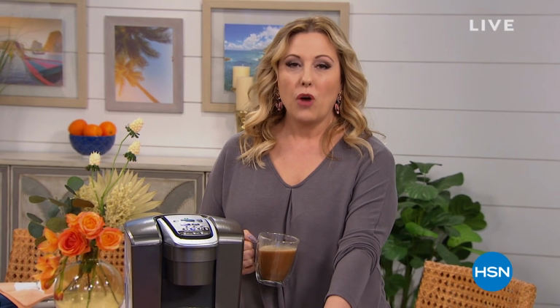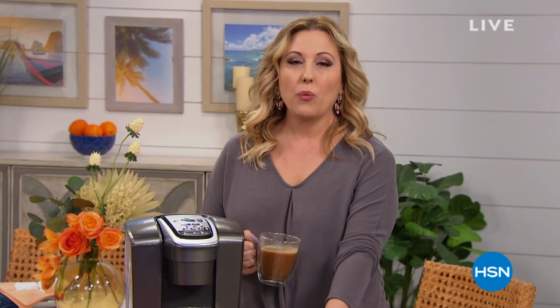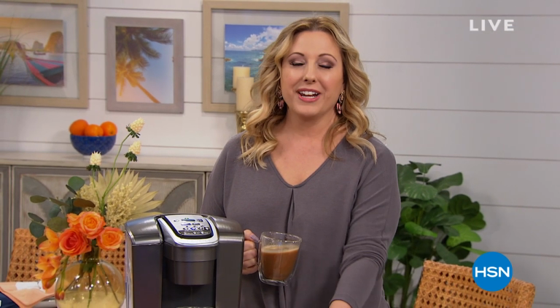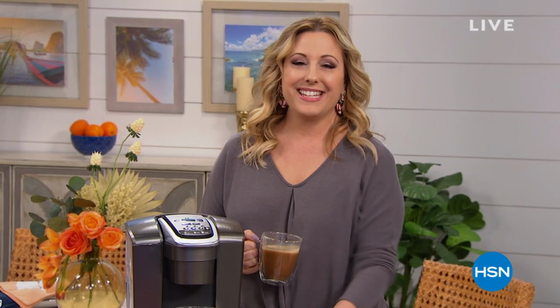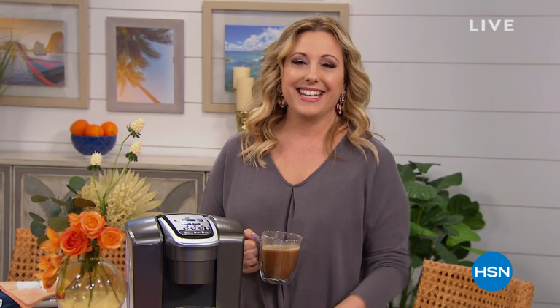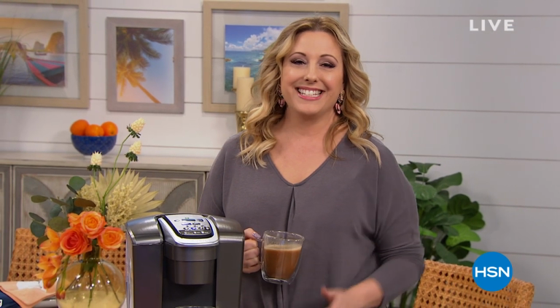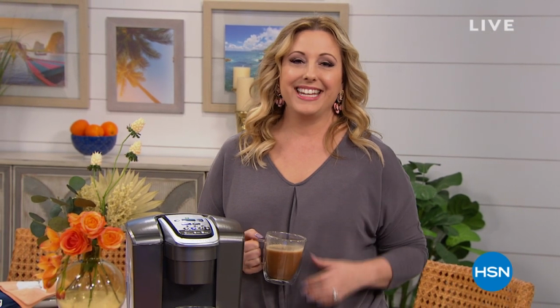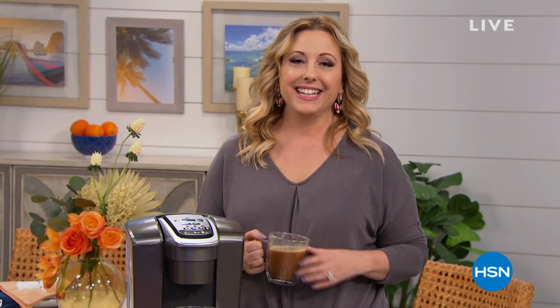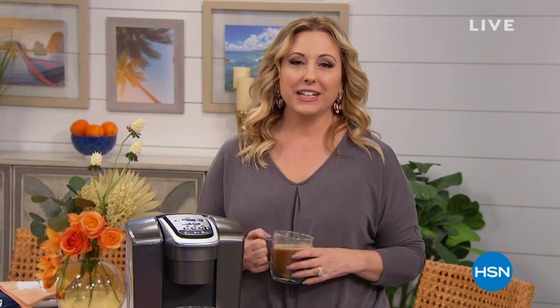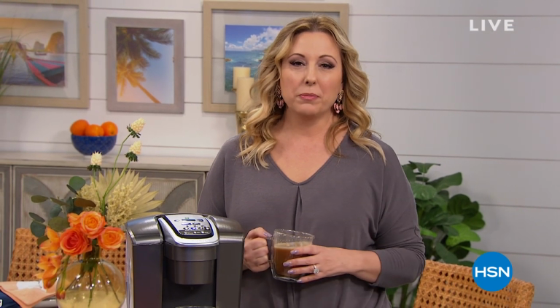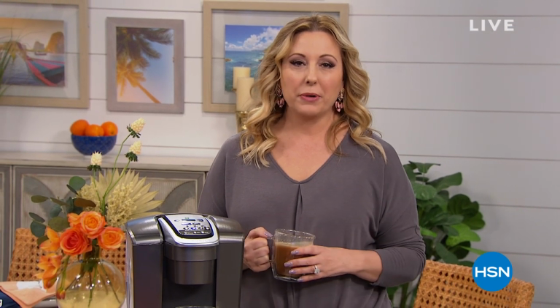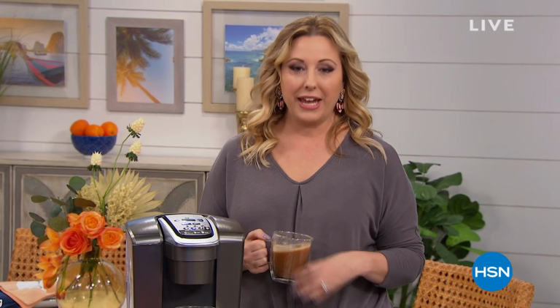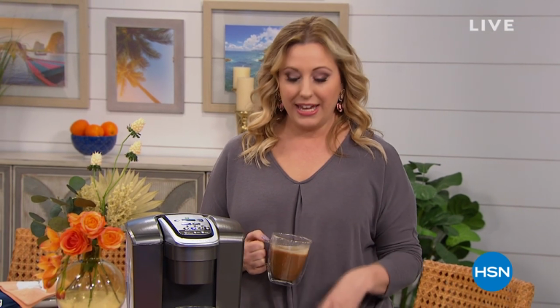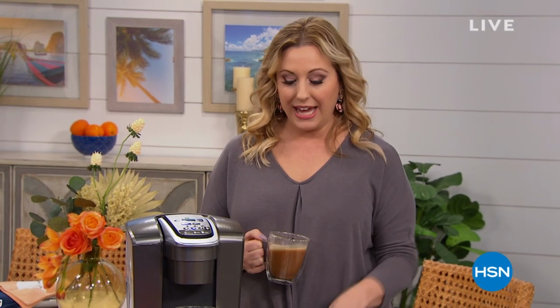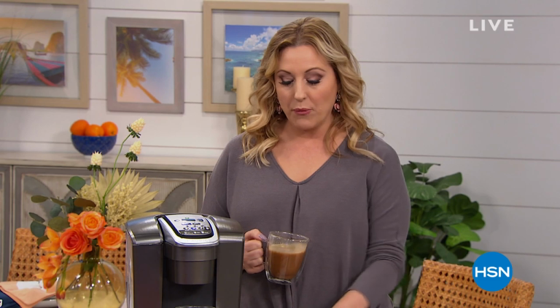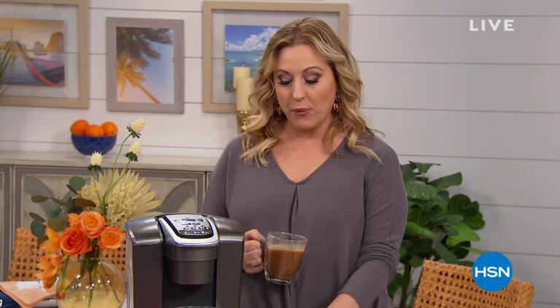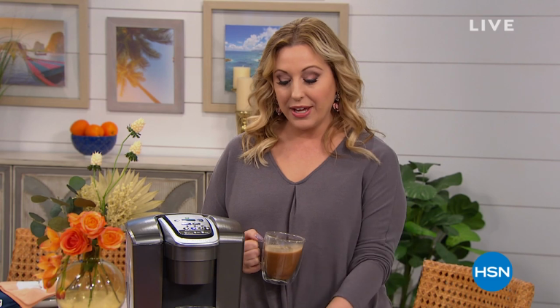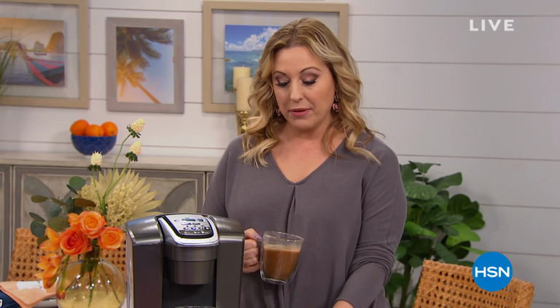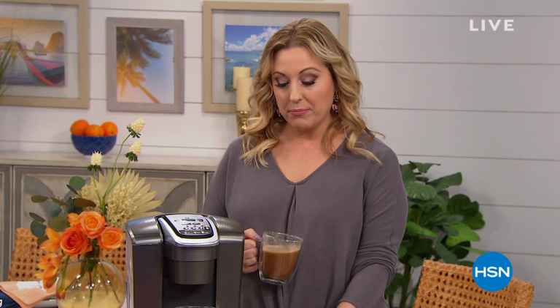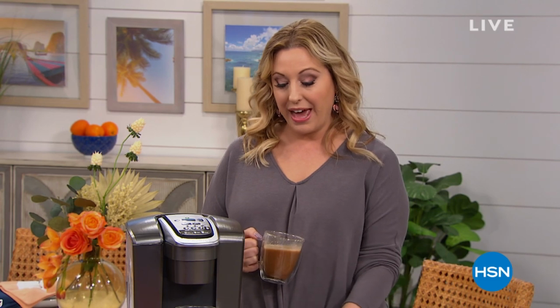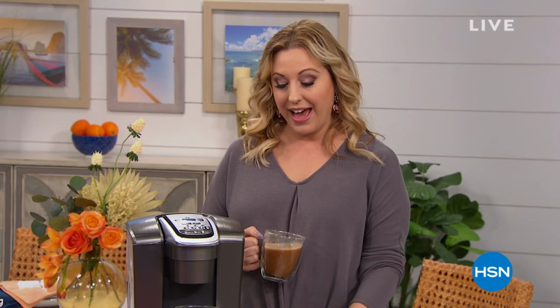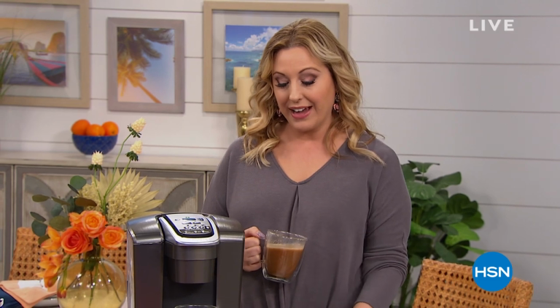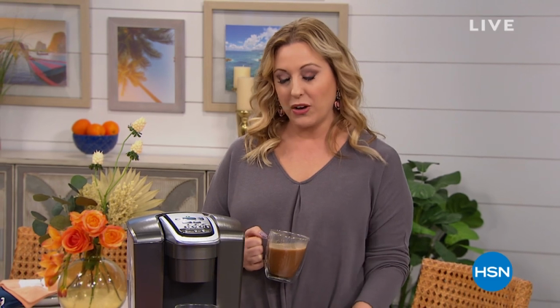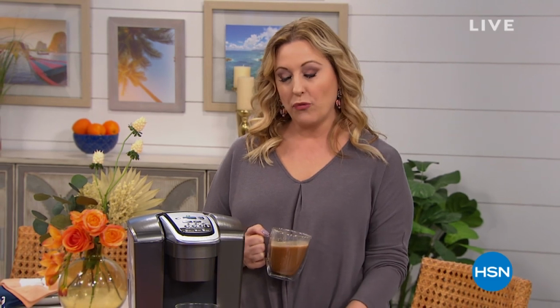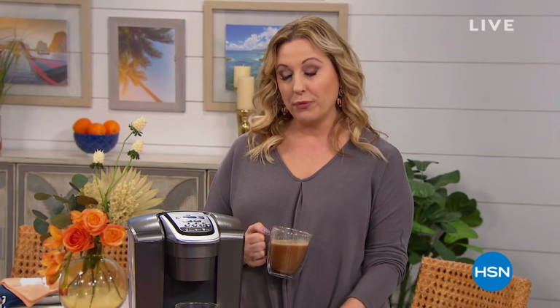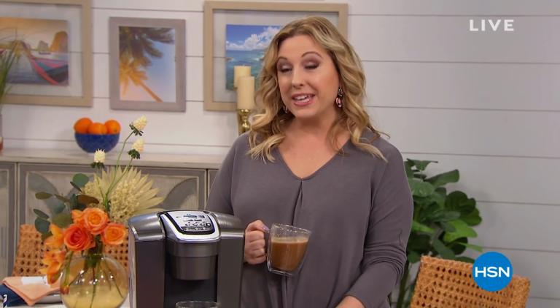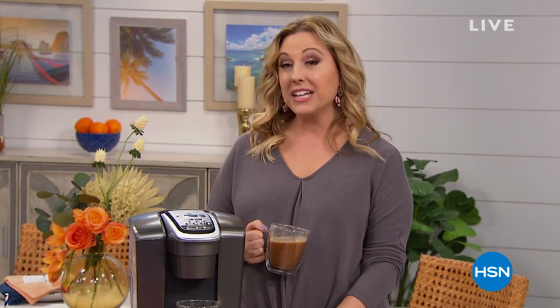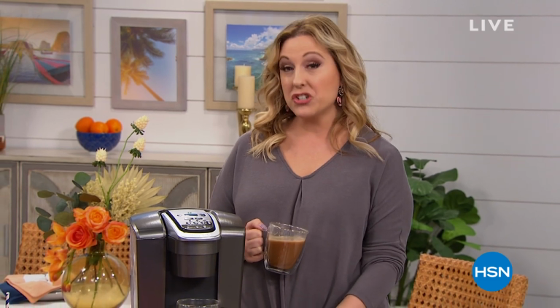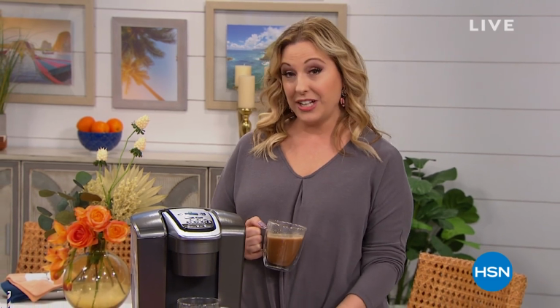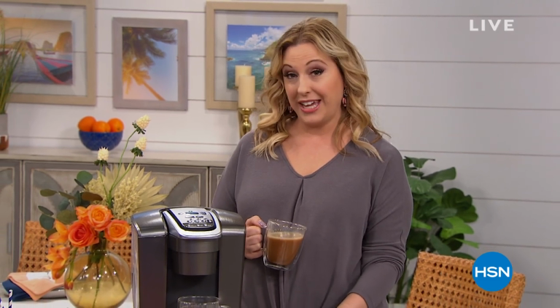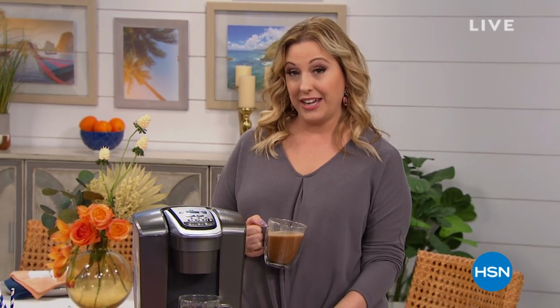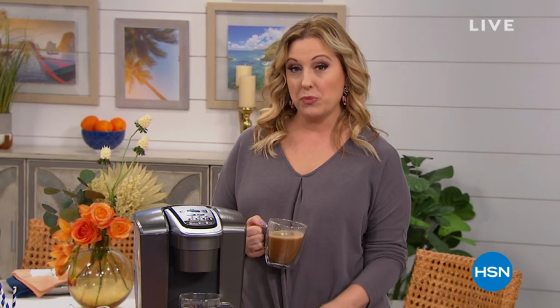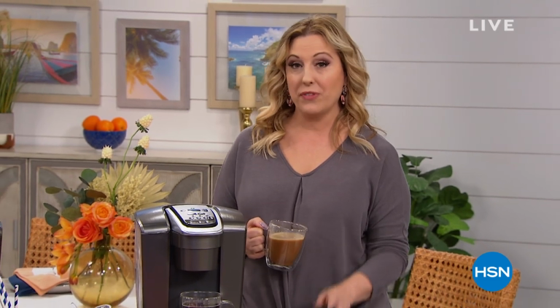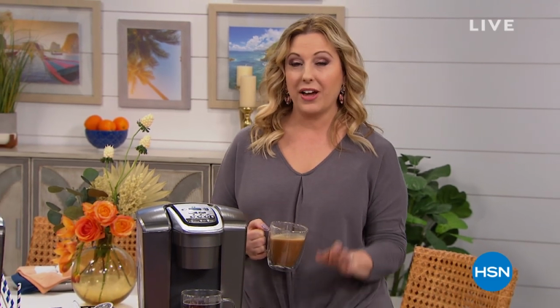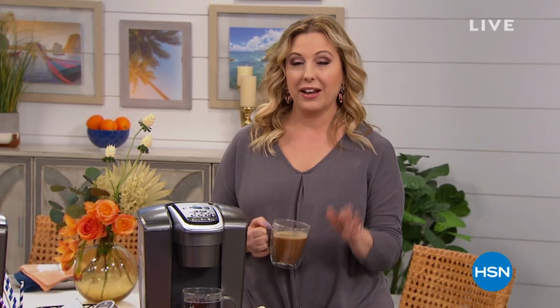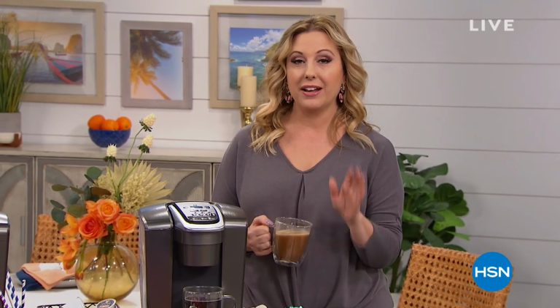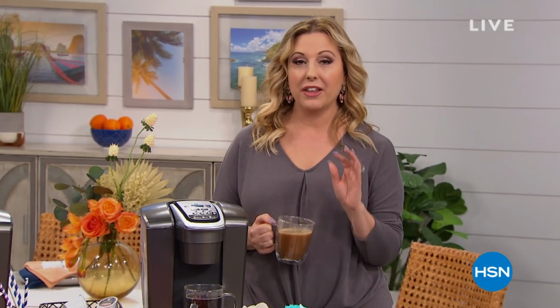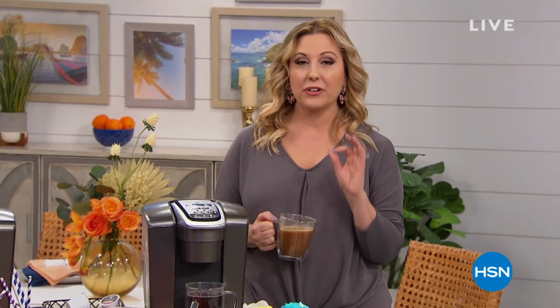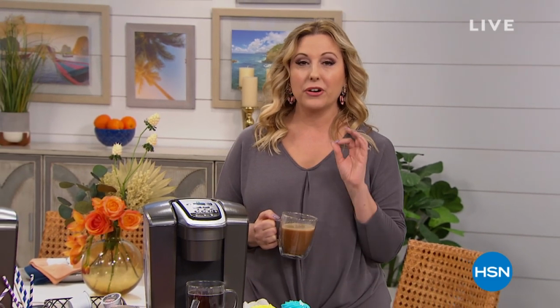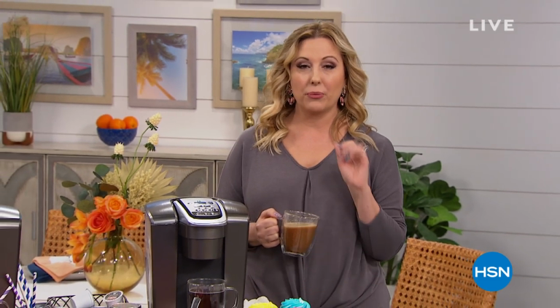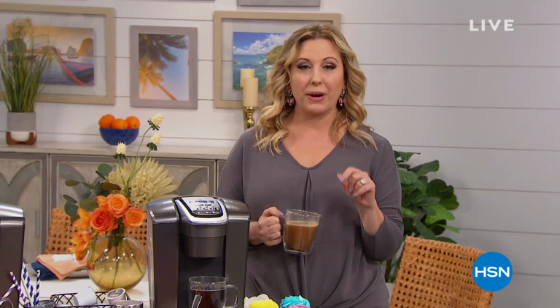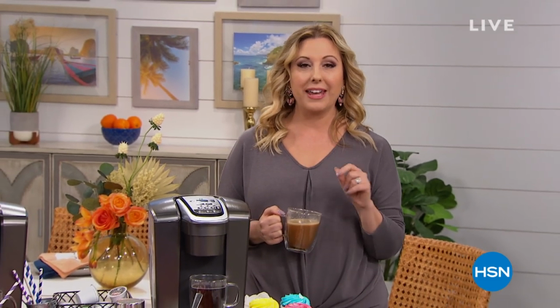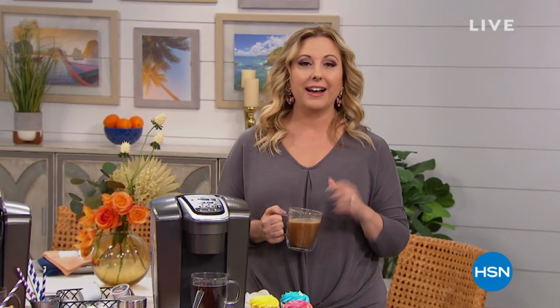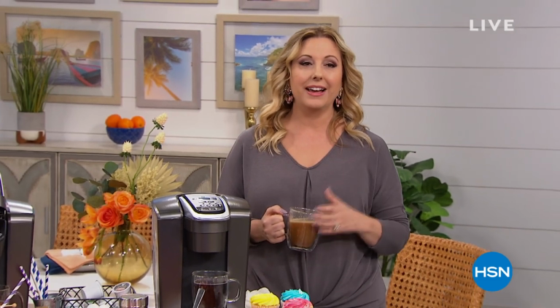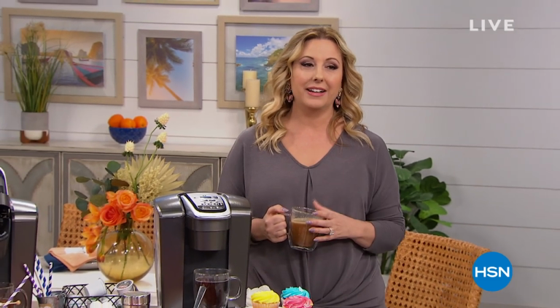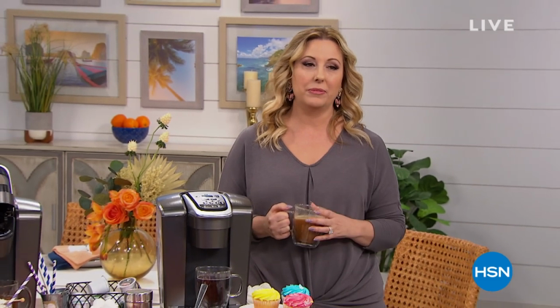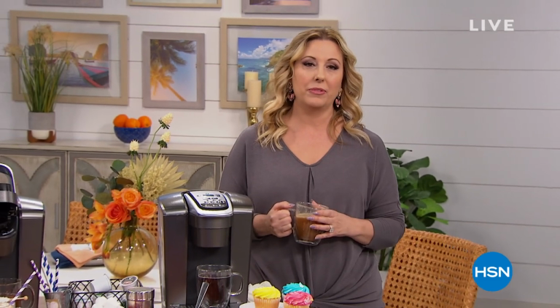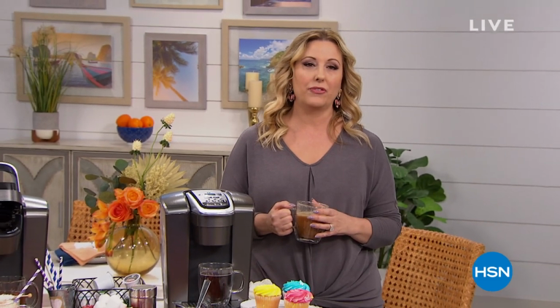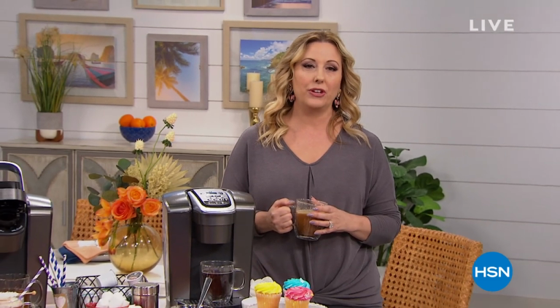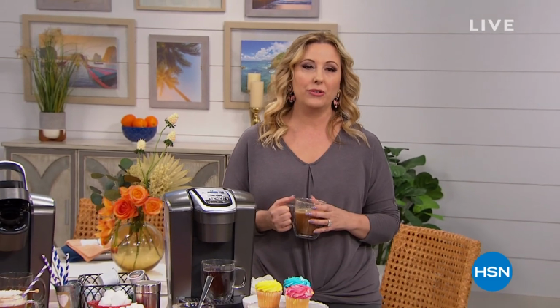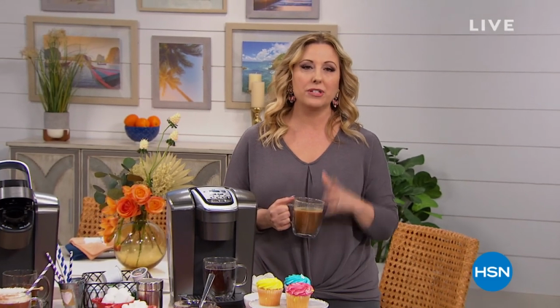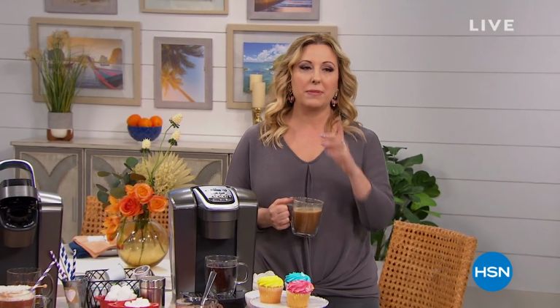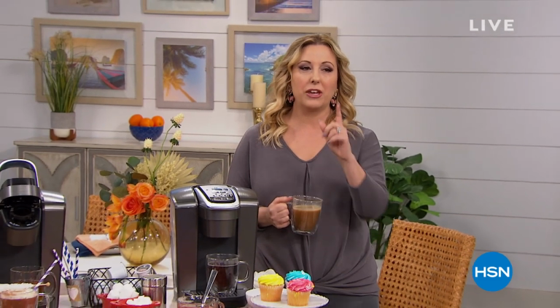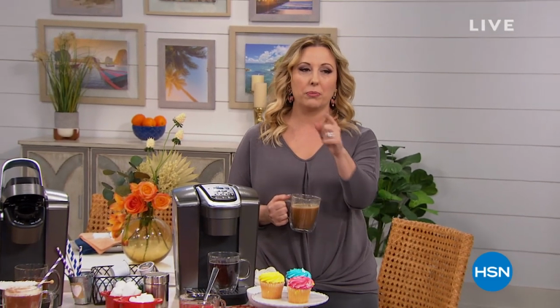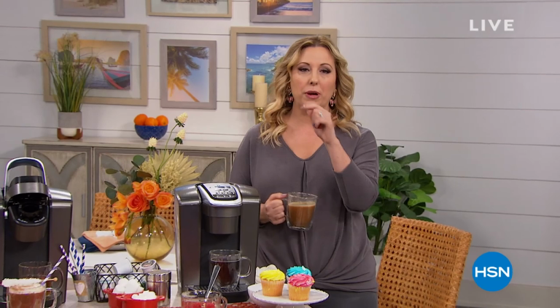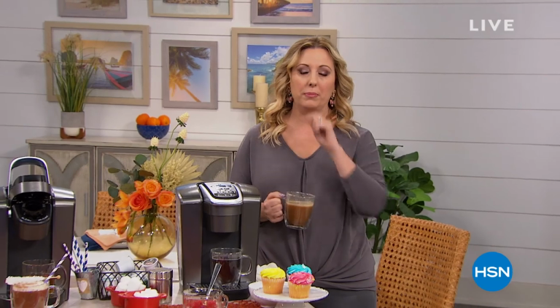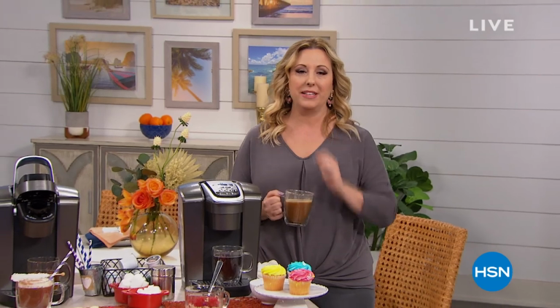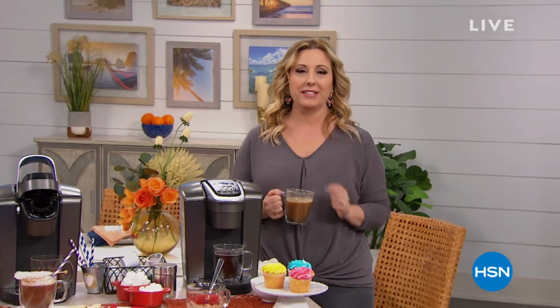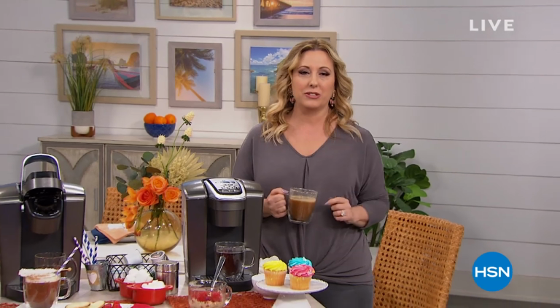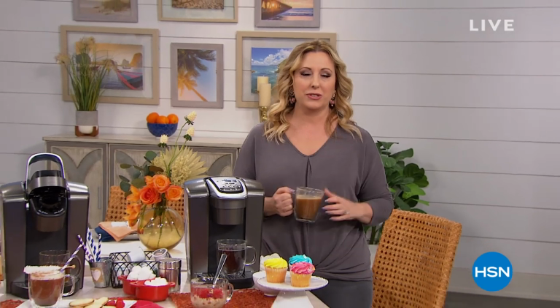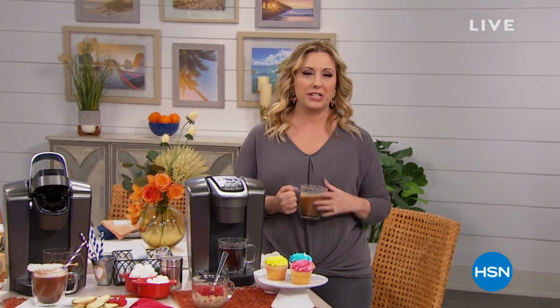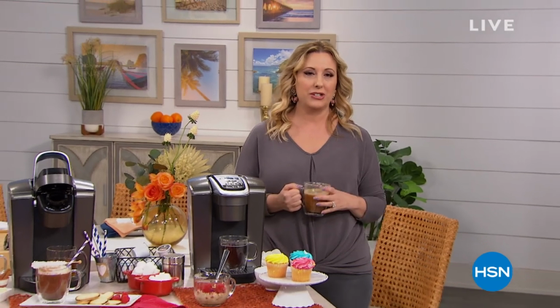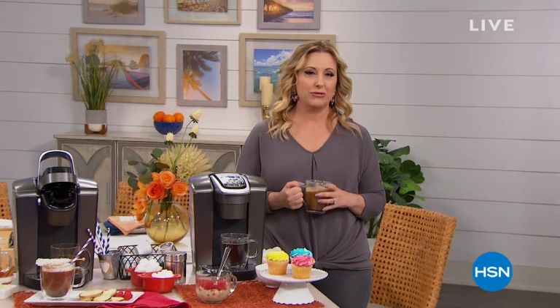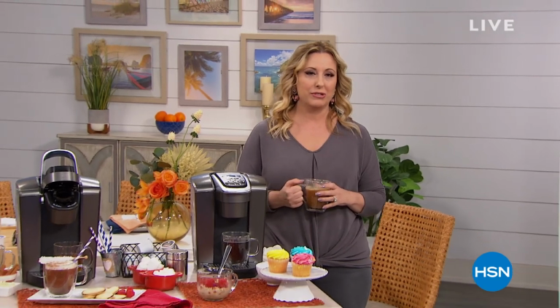We're going to take a quick break, and when we come back from KitchenAid we've got another great item for you to make your food prep easy. Stay tuned.